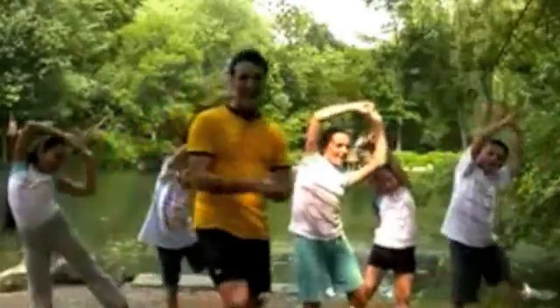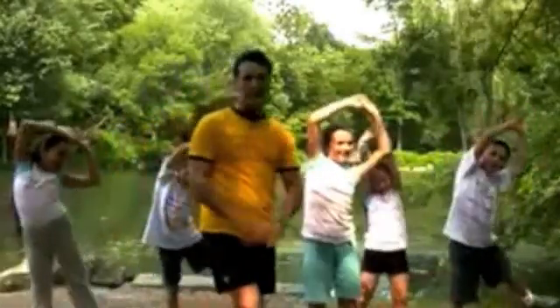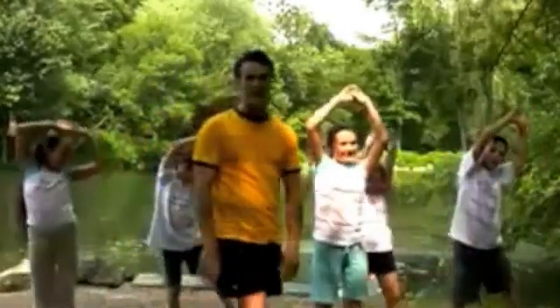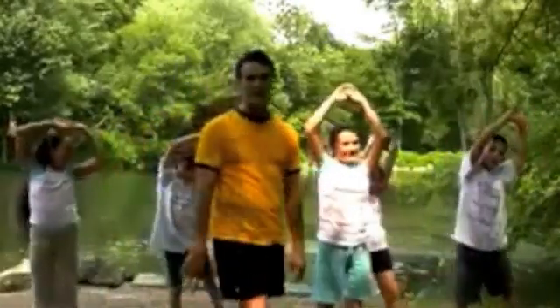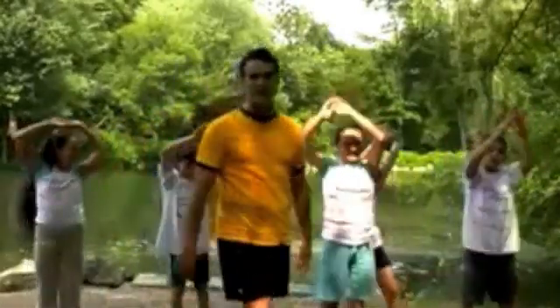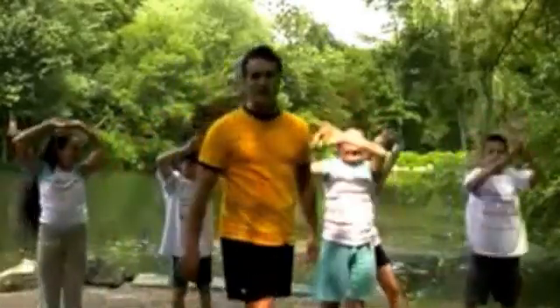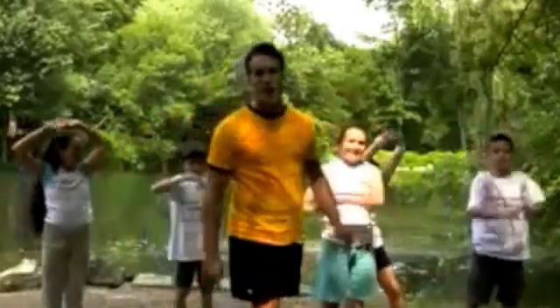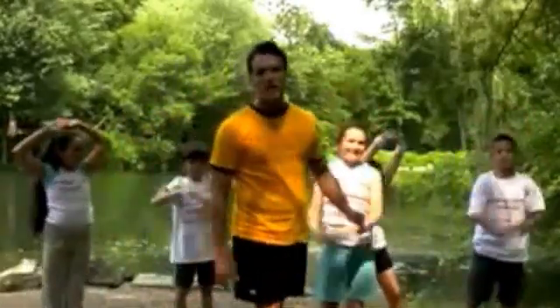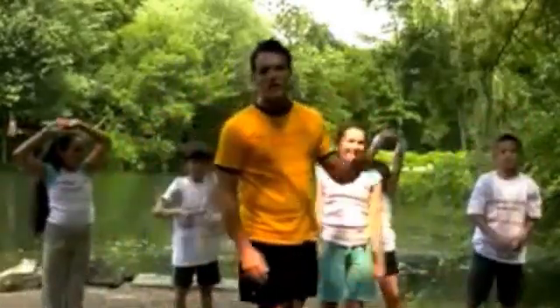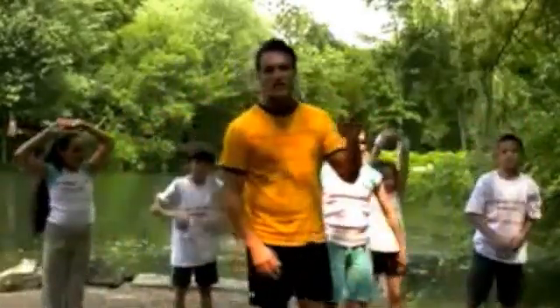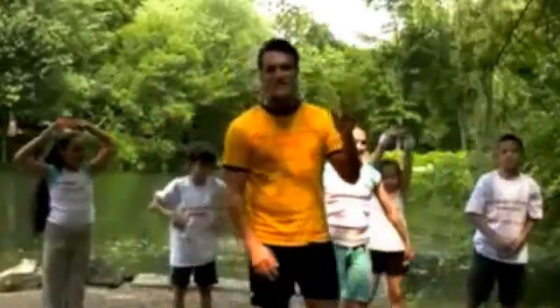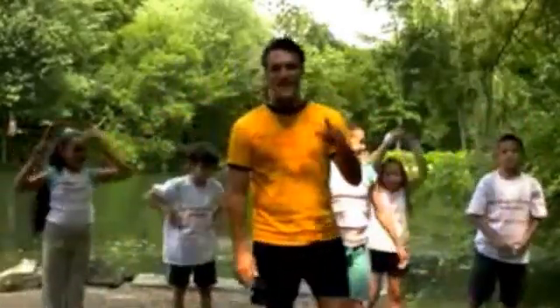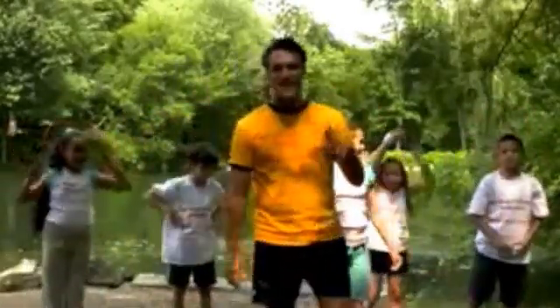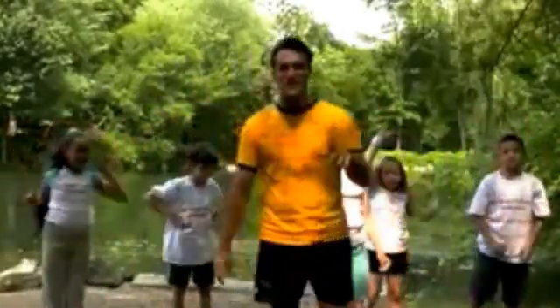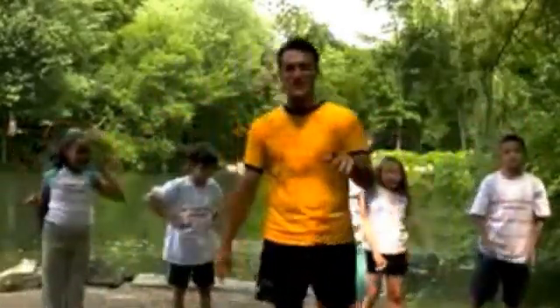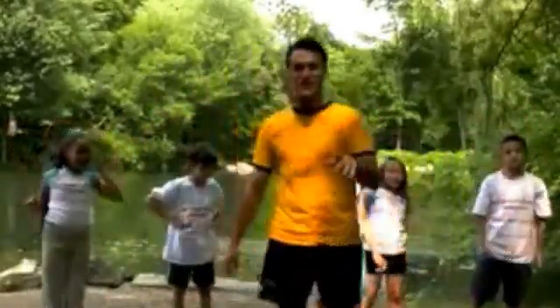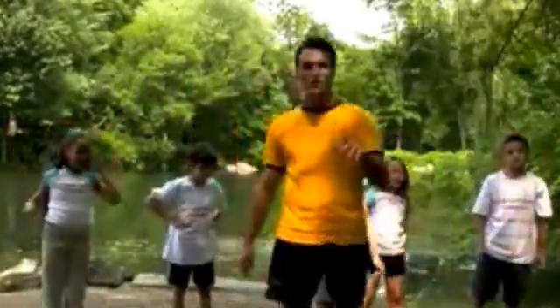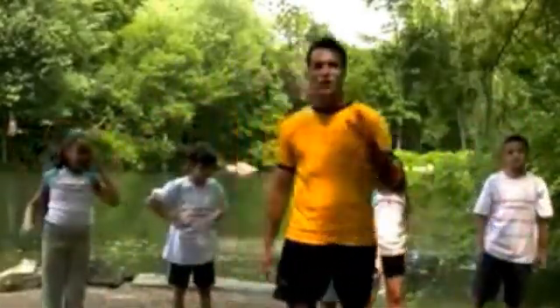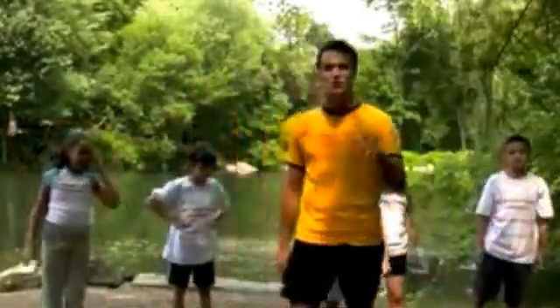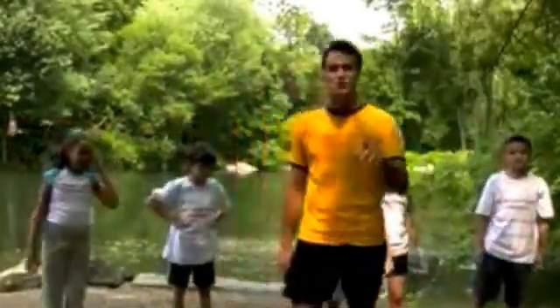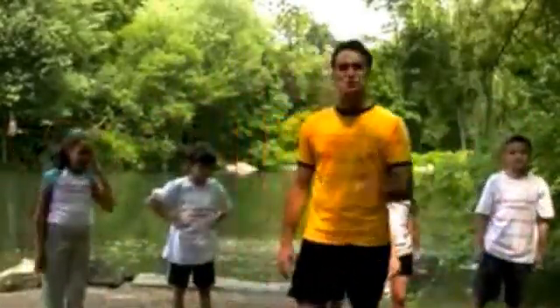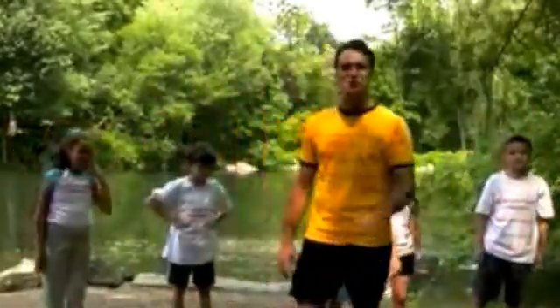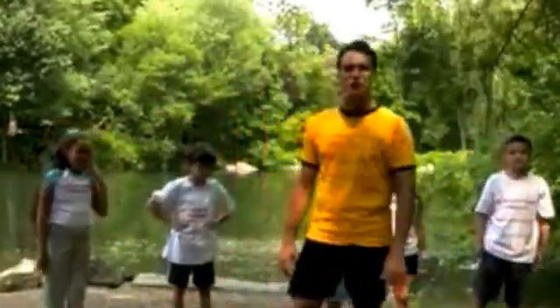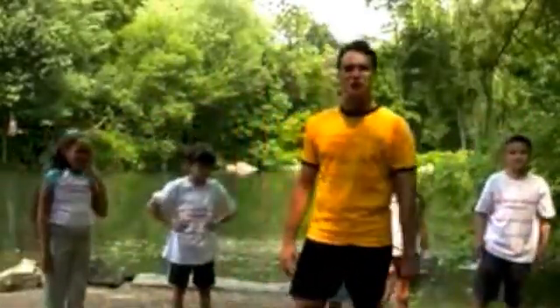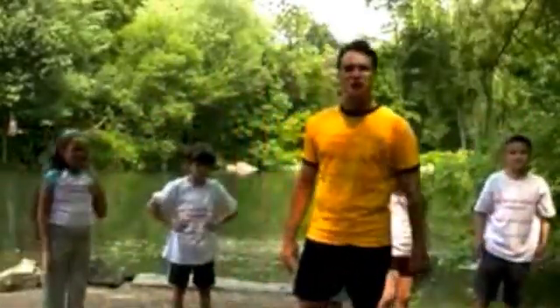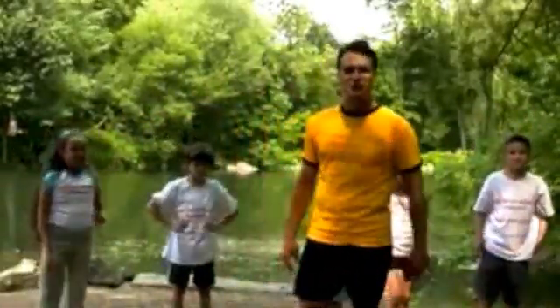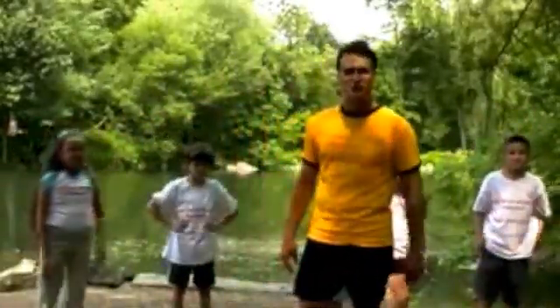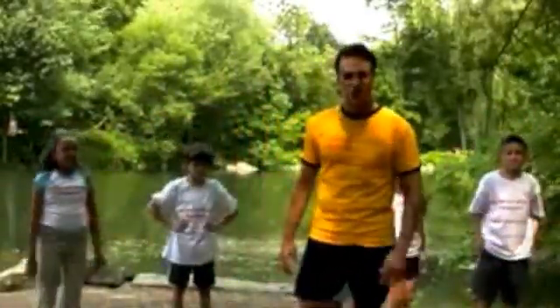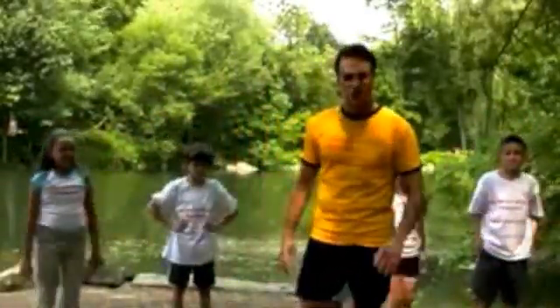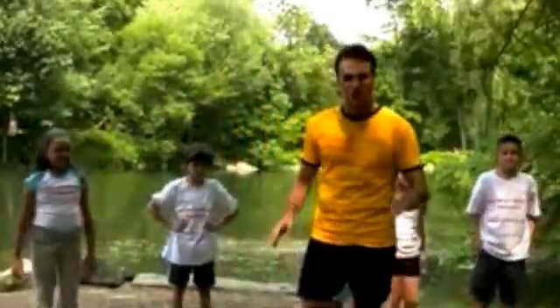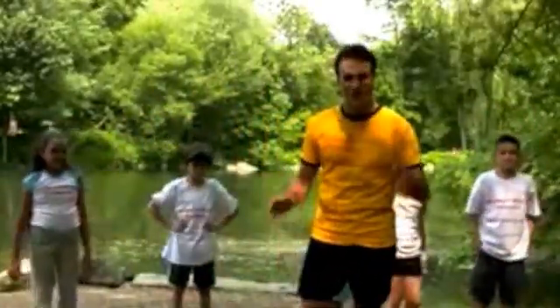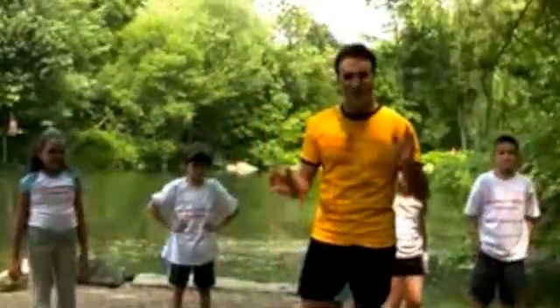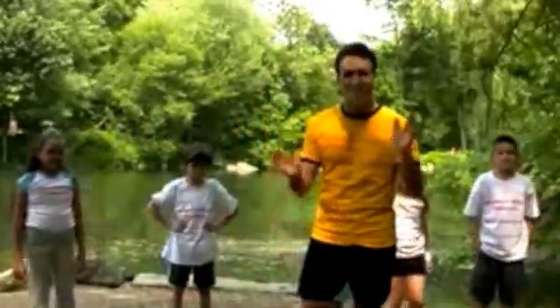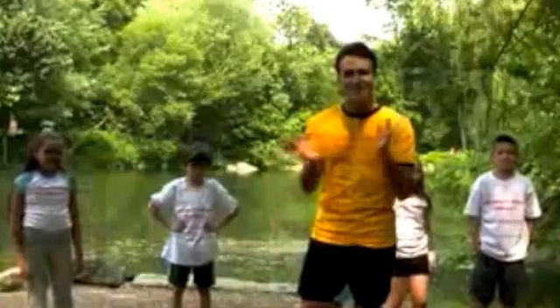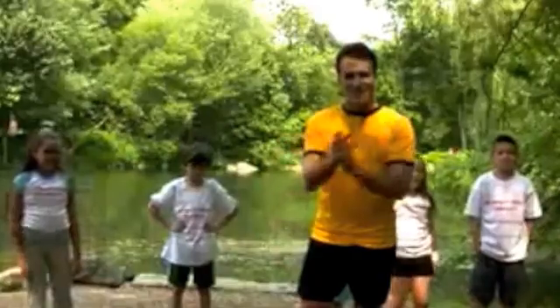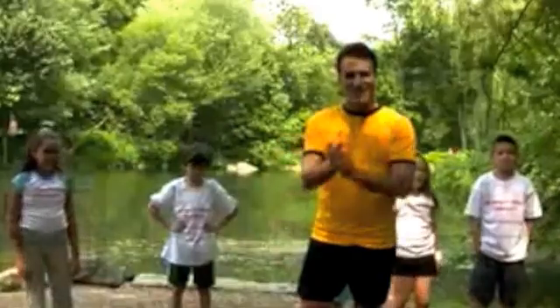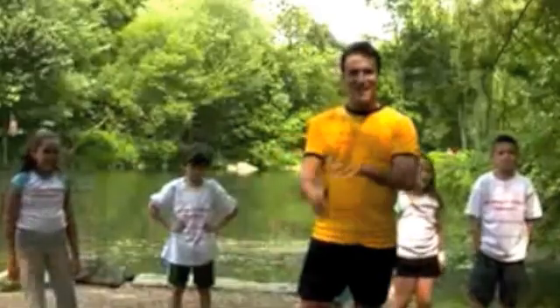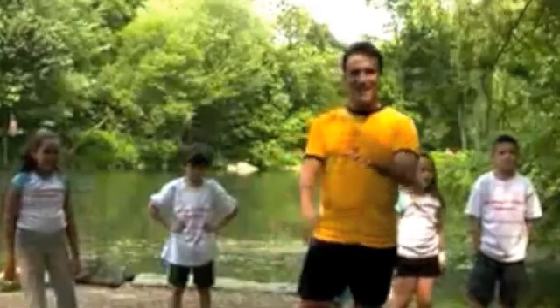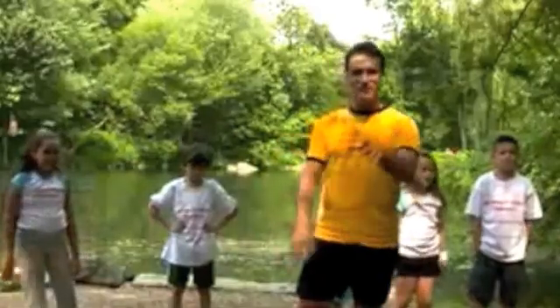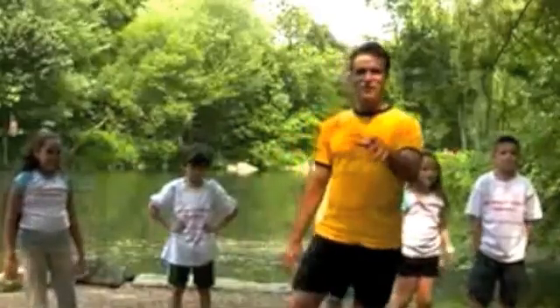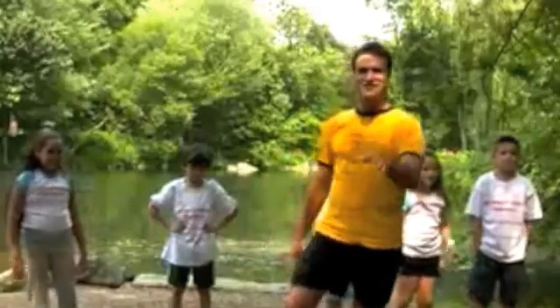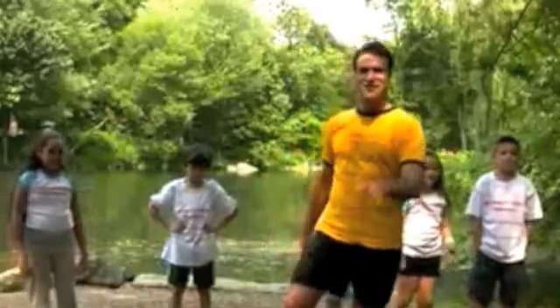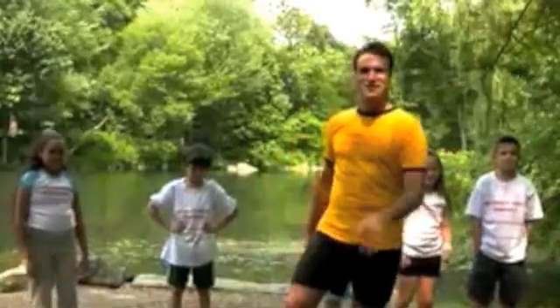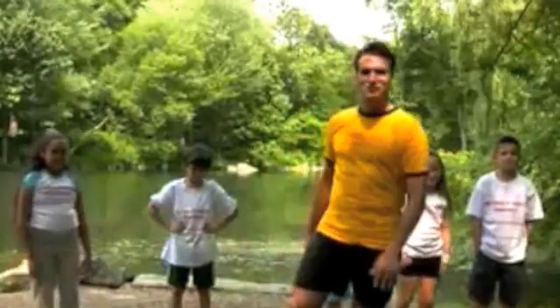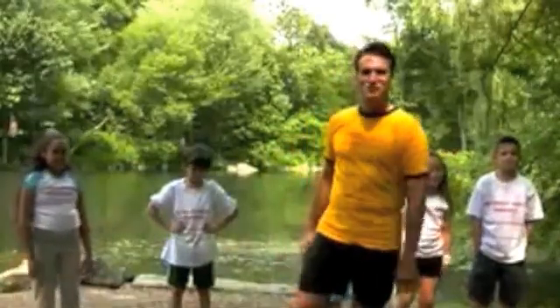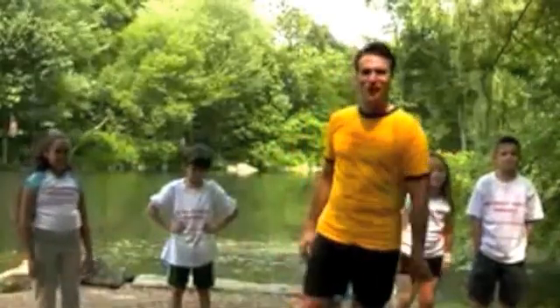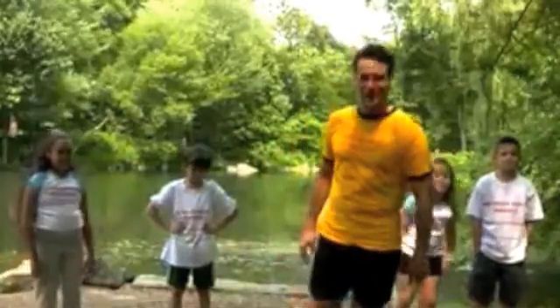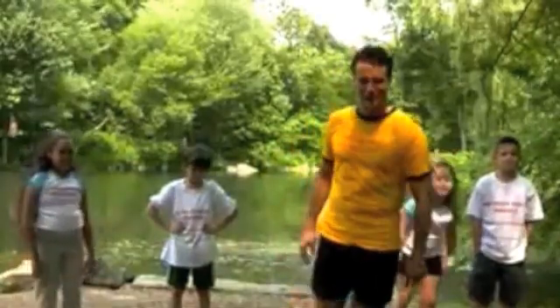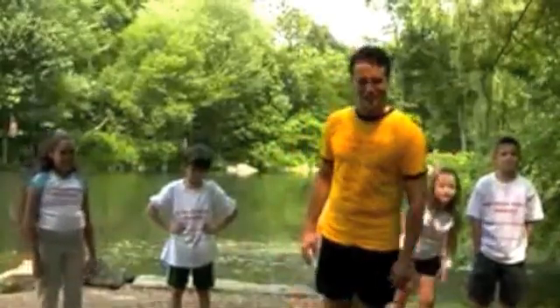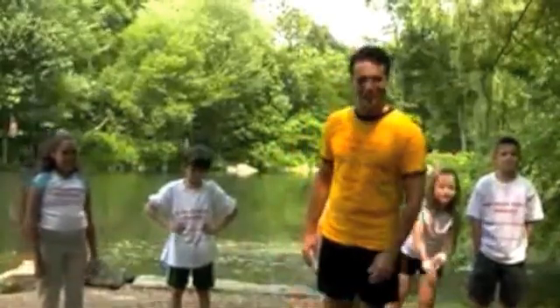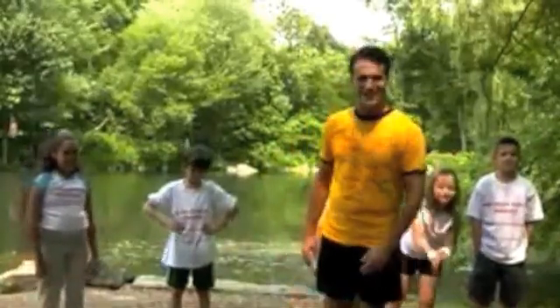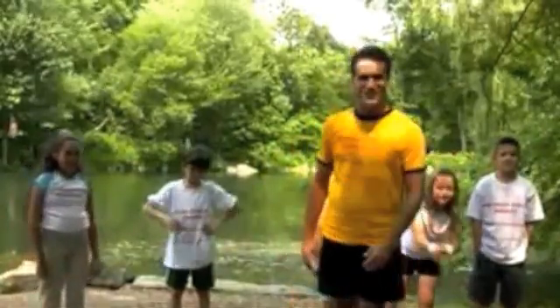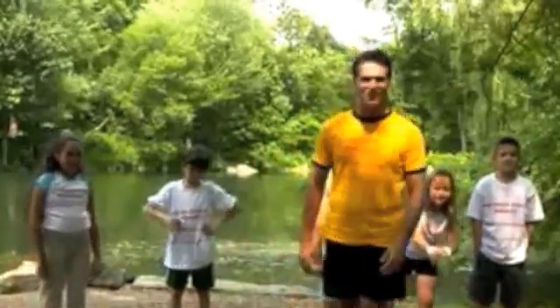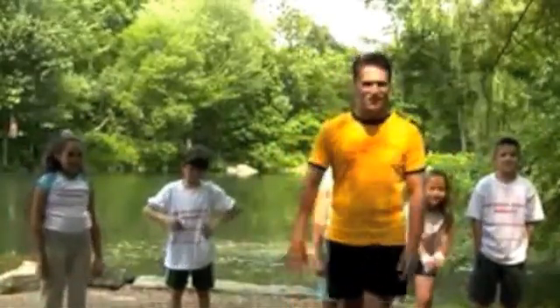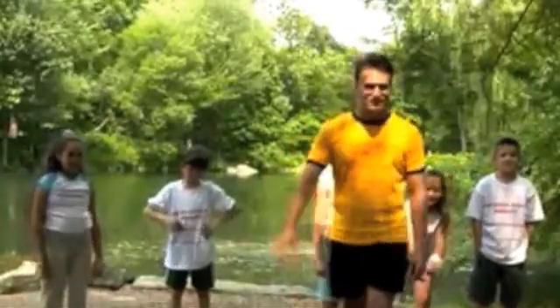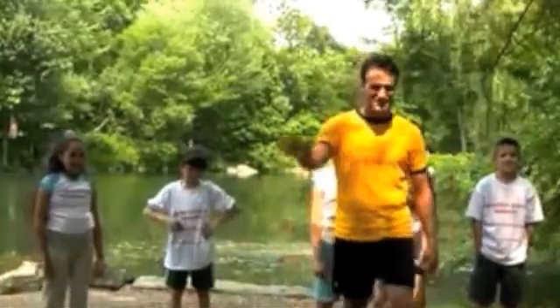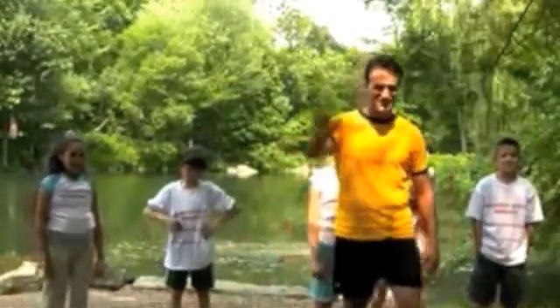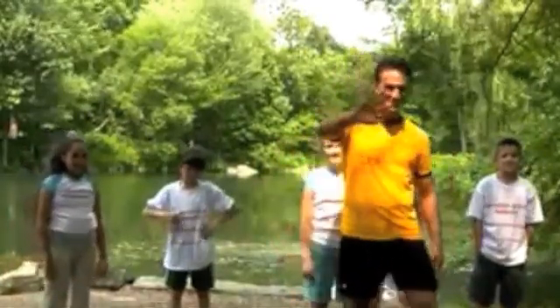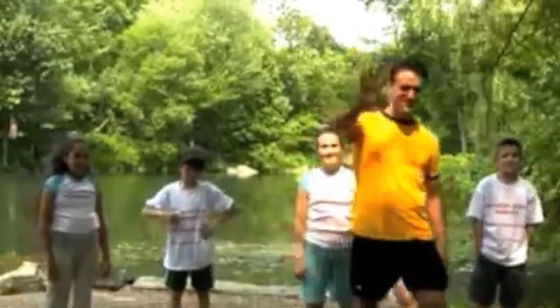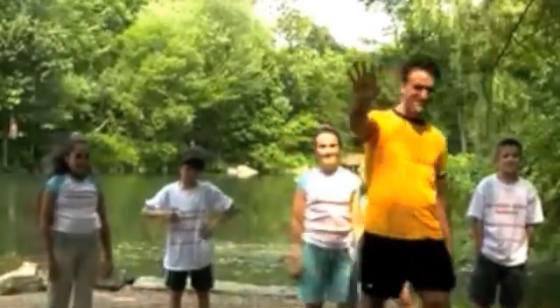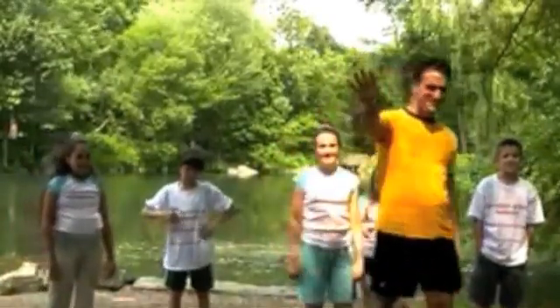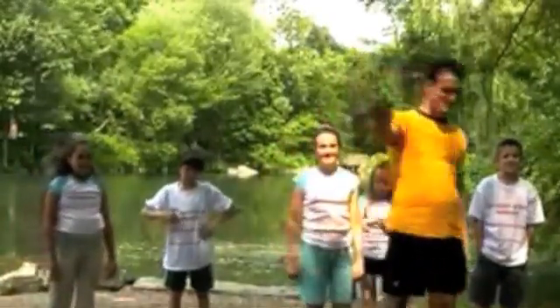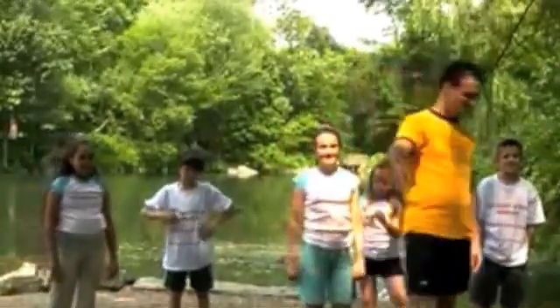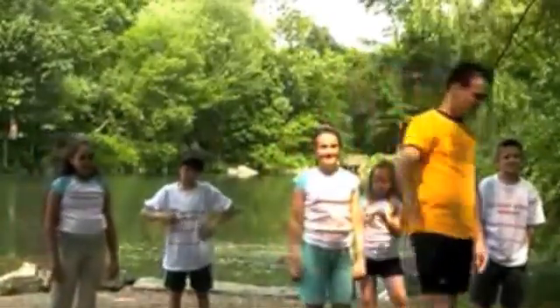Seven! Thanks for watching. Stay tuned. Go to the Brain Muscle Workout Kids — we're in Central Park. Thank you!